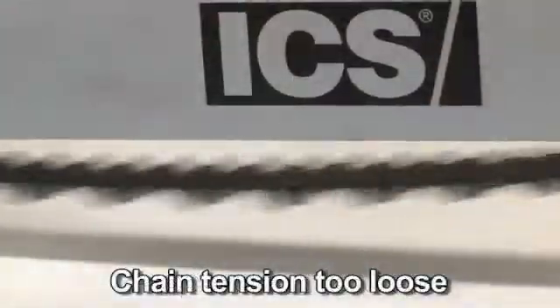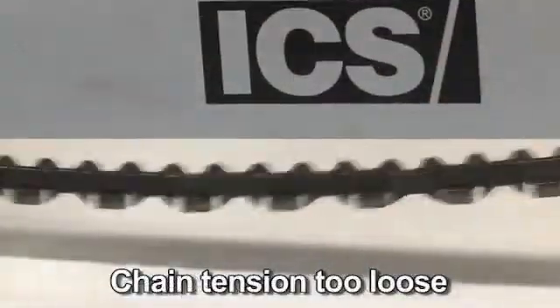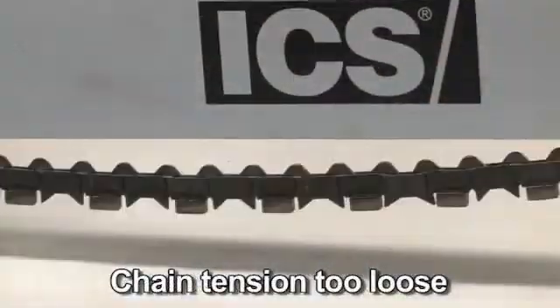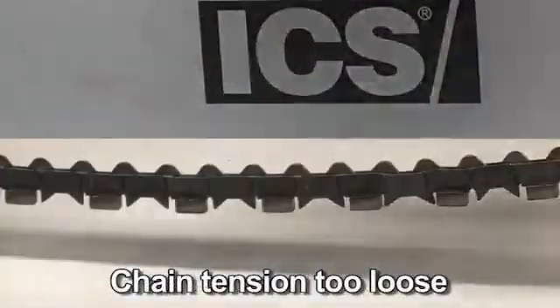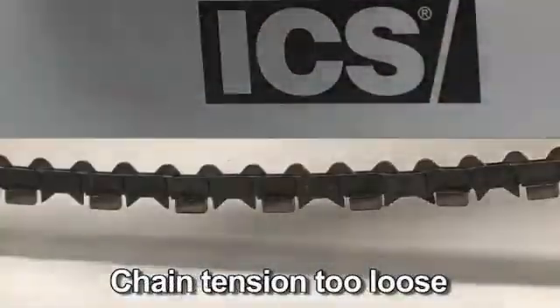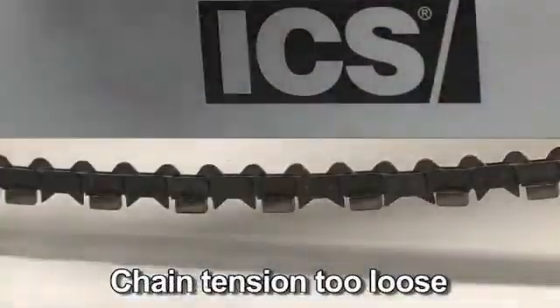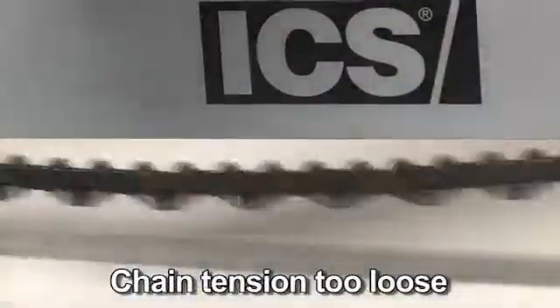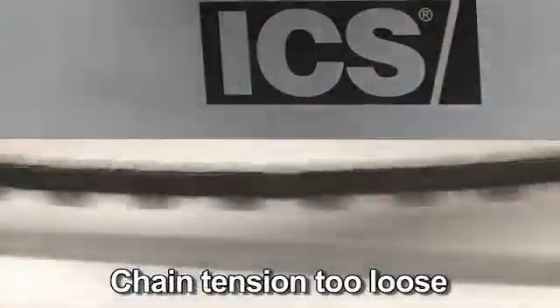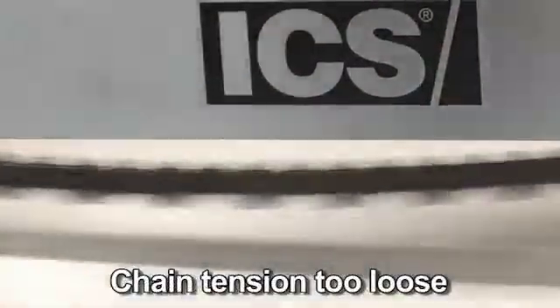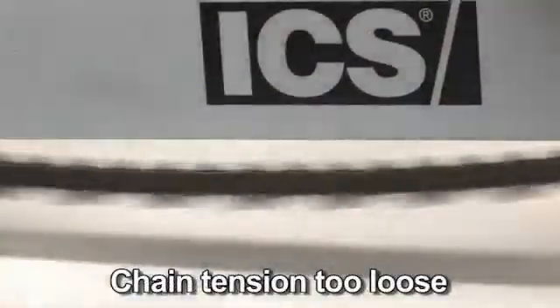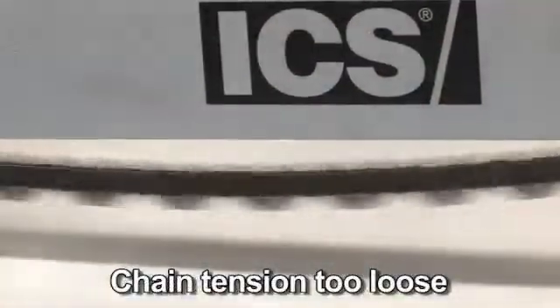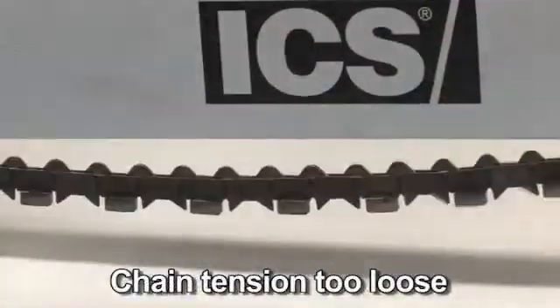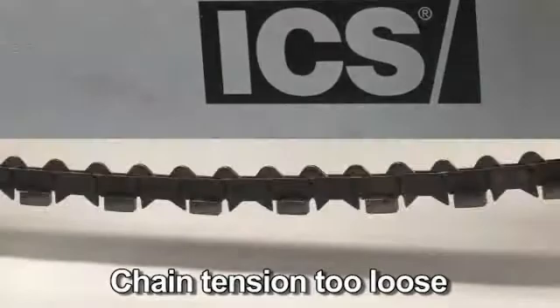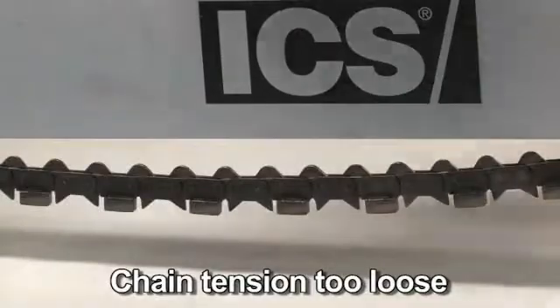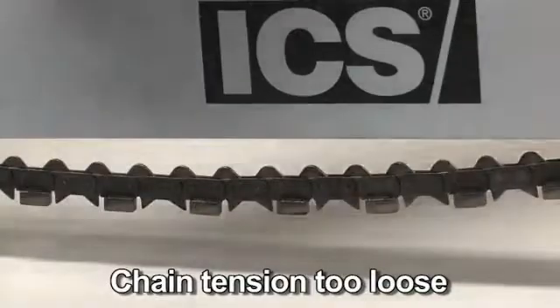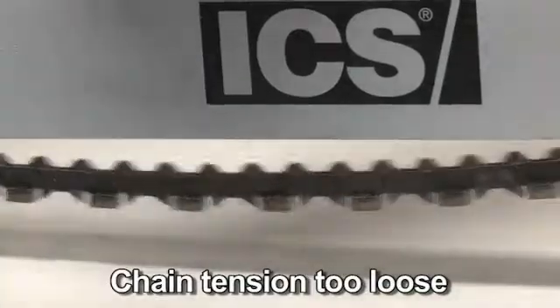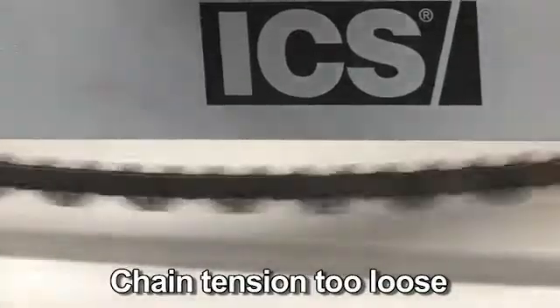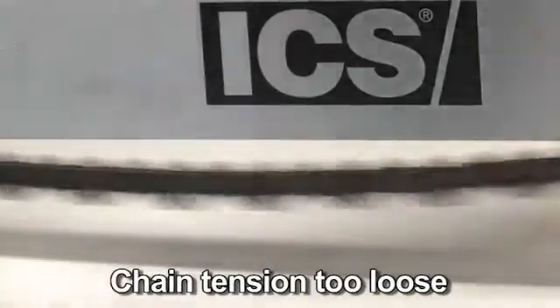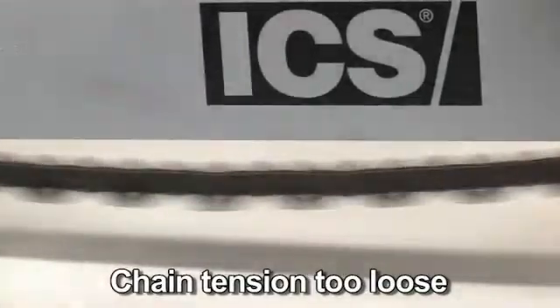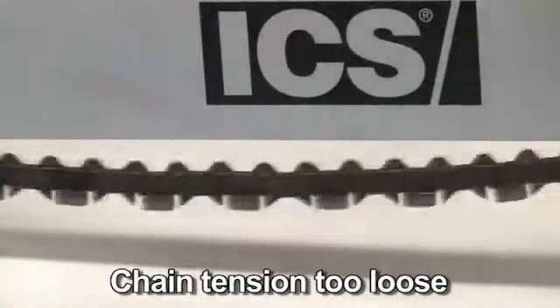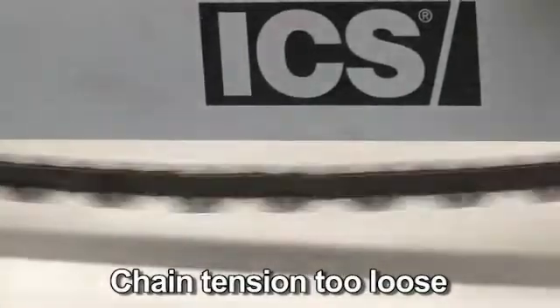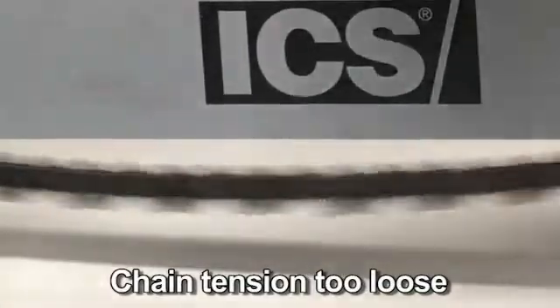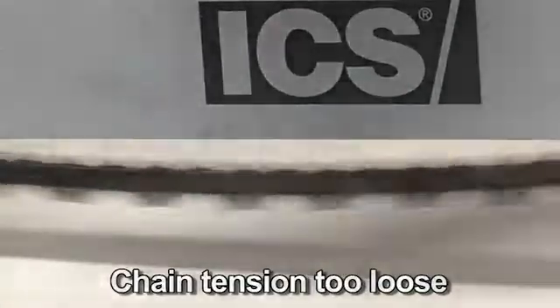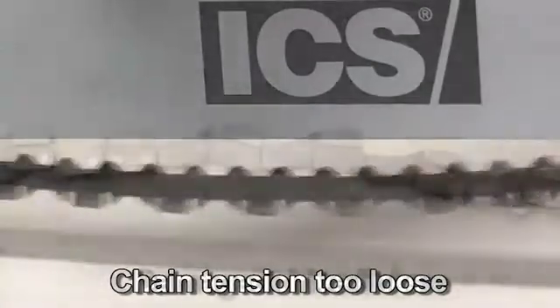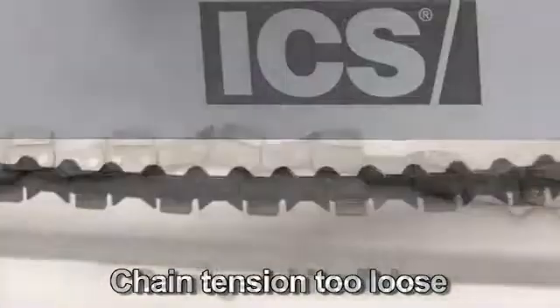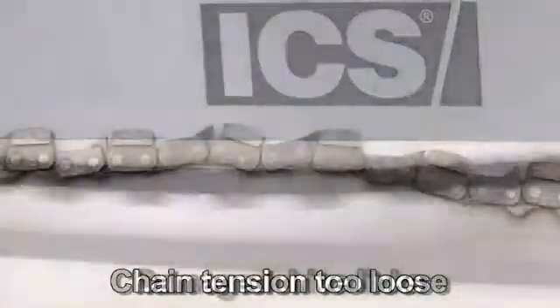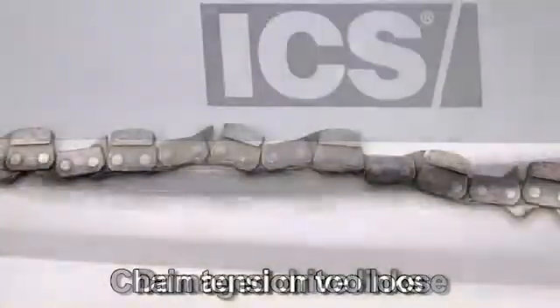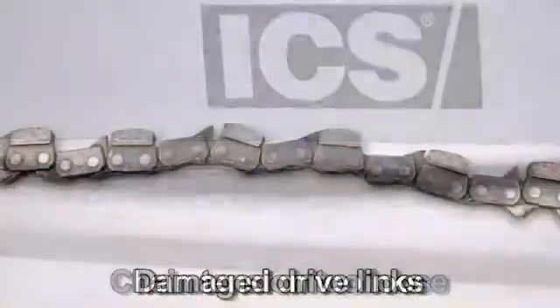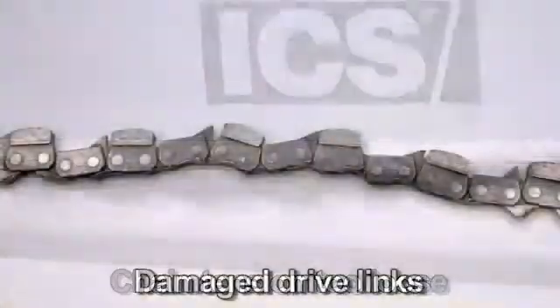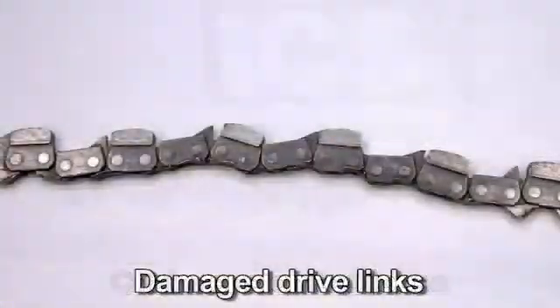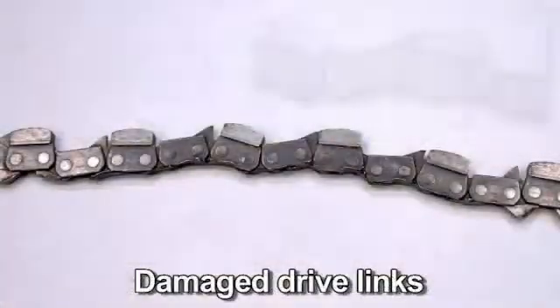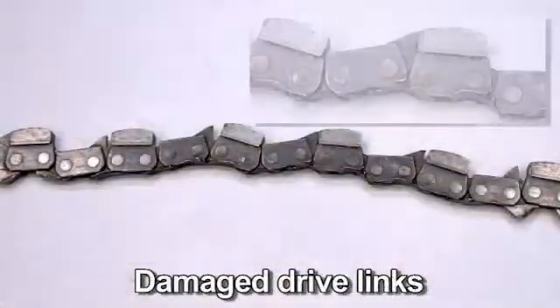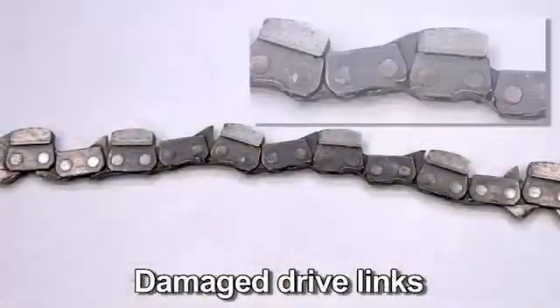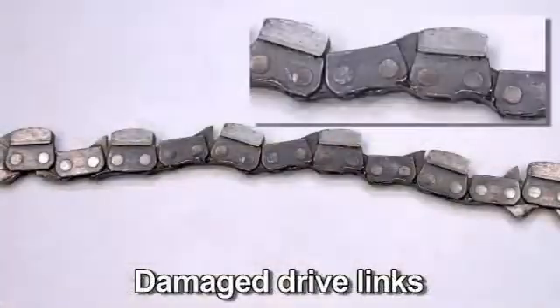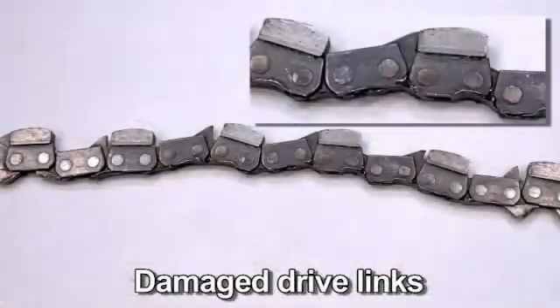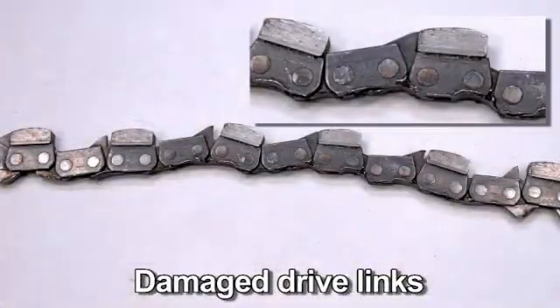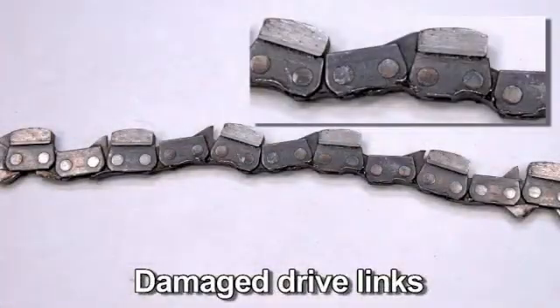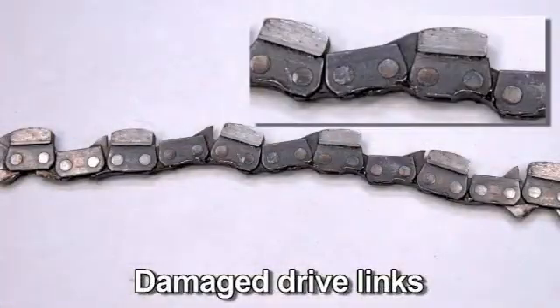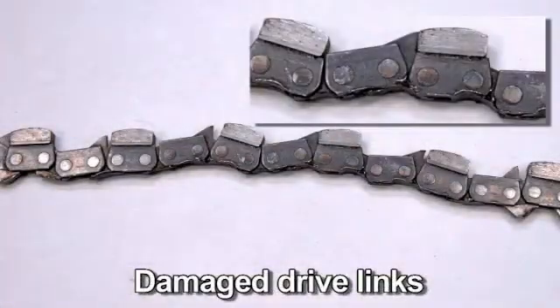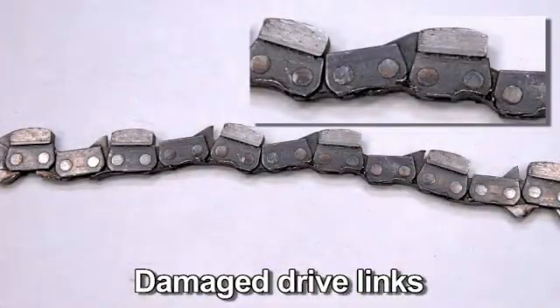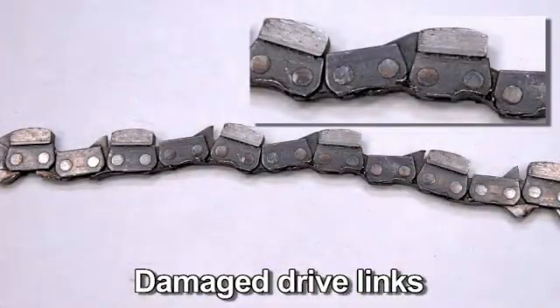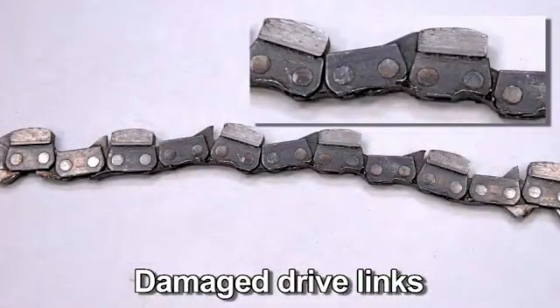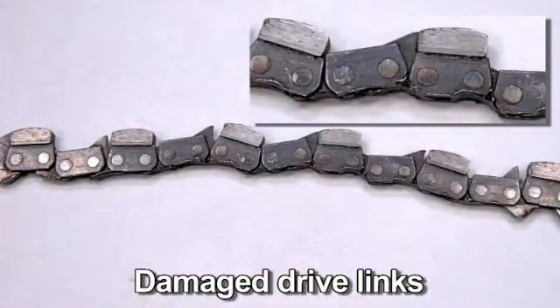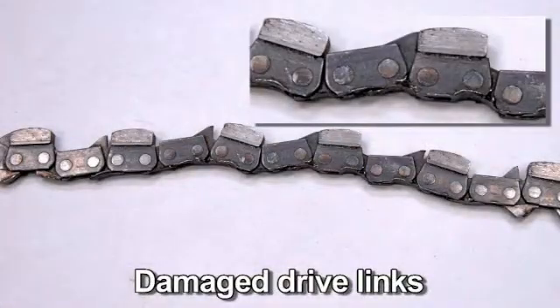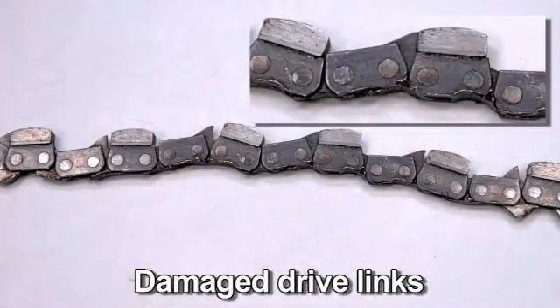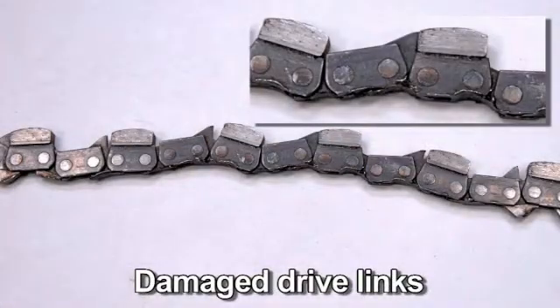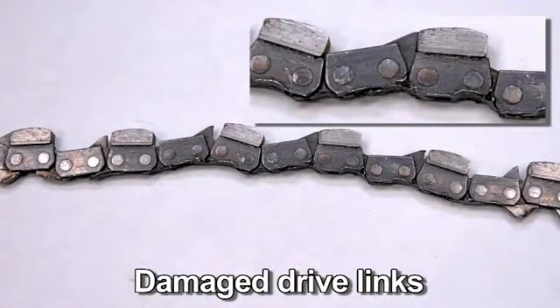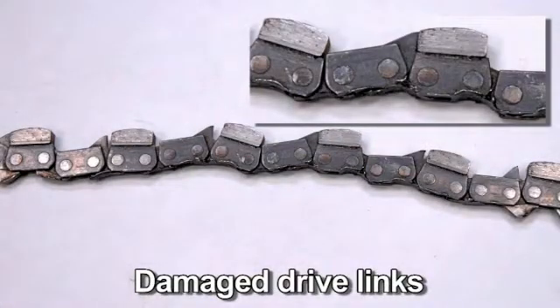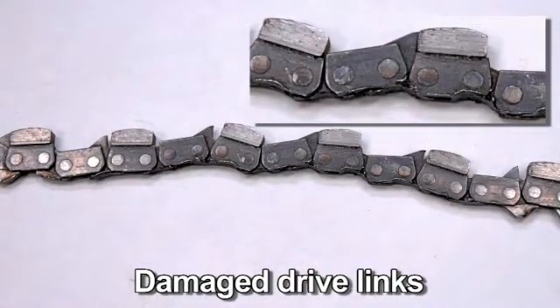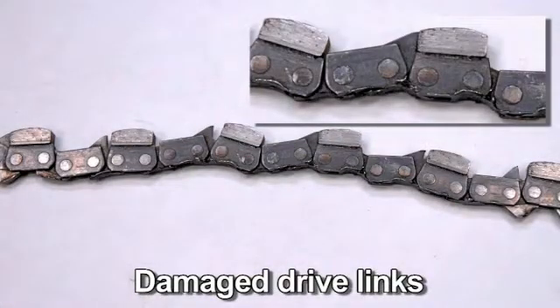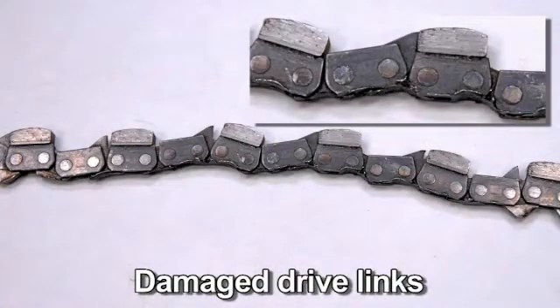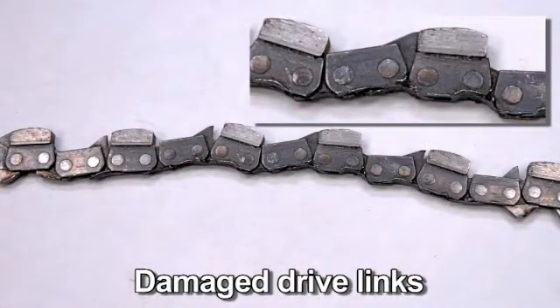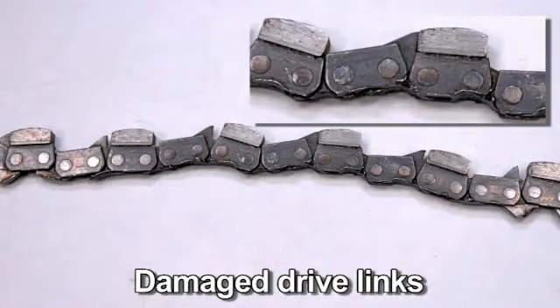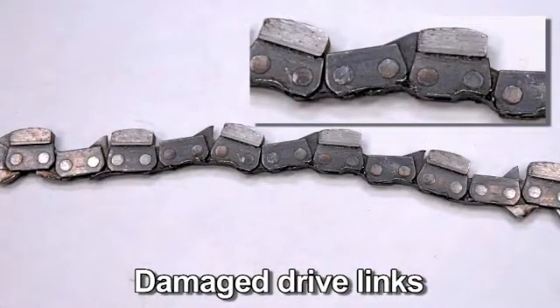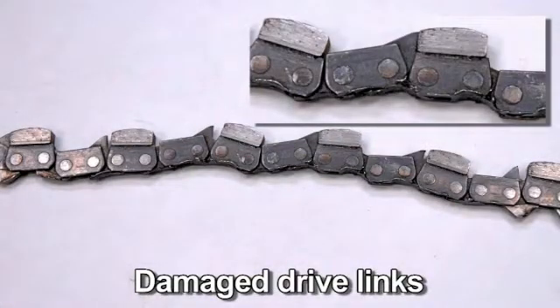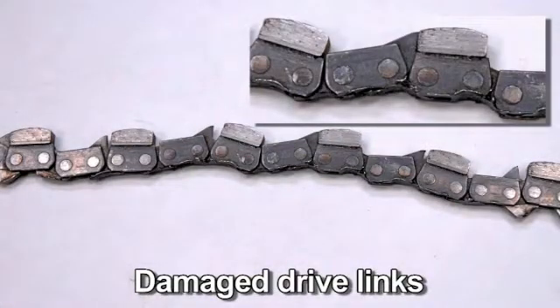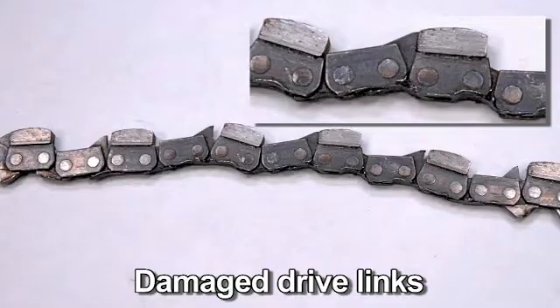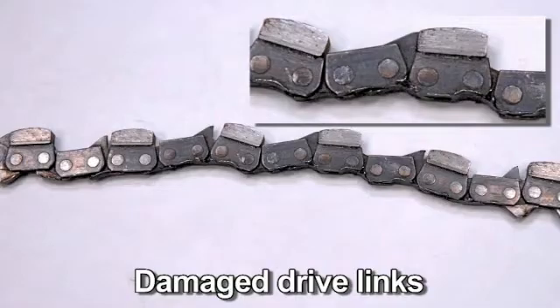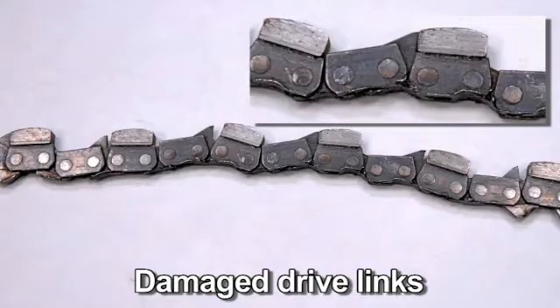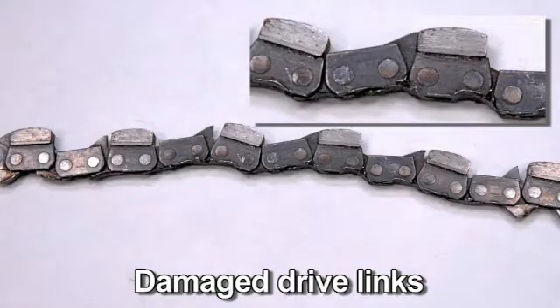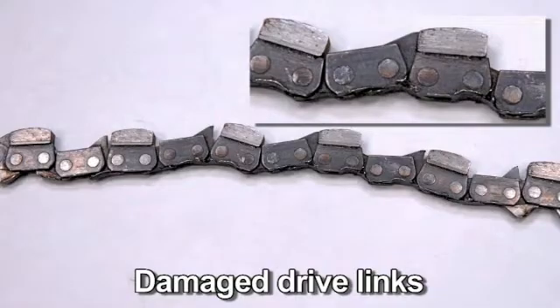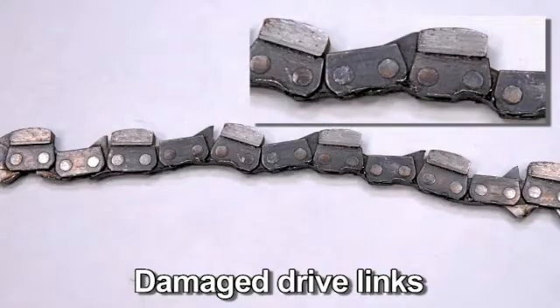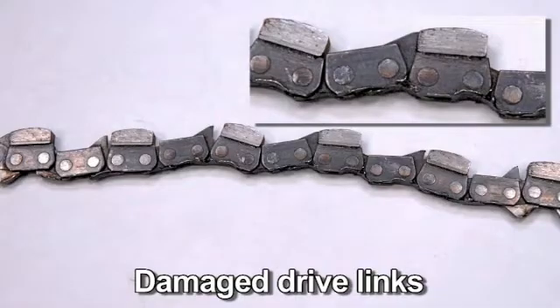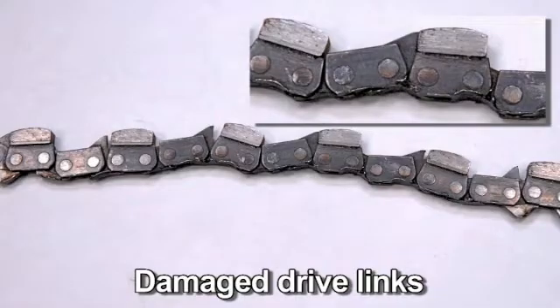If the chain is too loose, it will come off the bar, or it will allow the drive sprocket to spin without turning the chain, which can chew up the chain drive links.